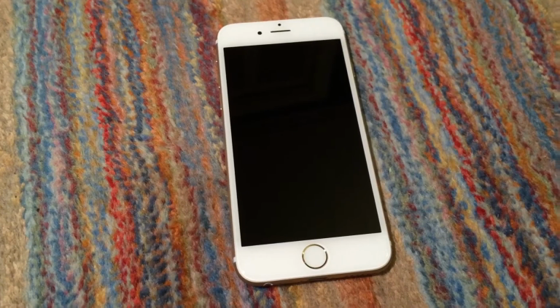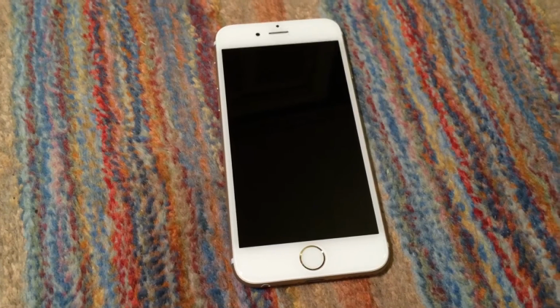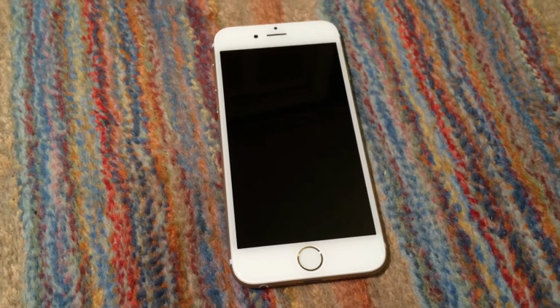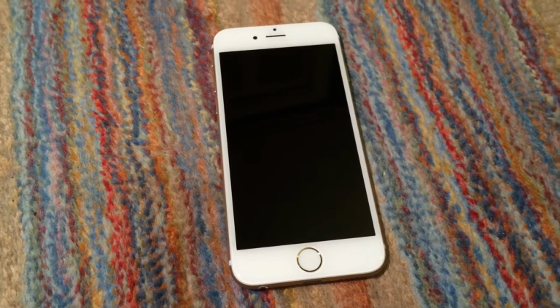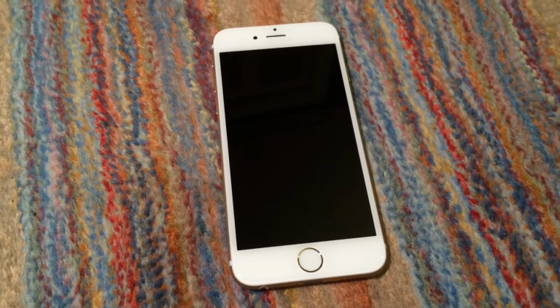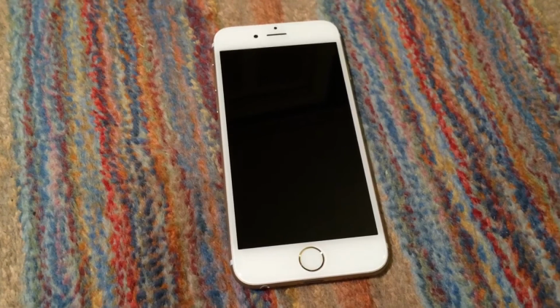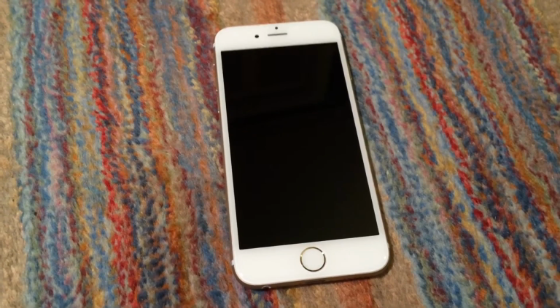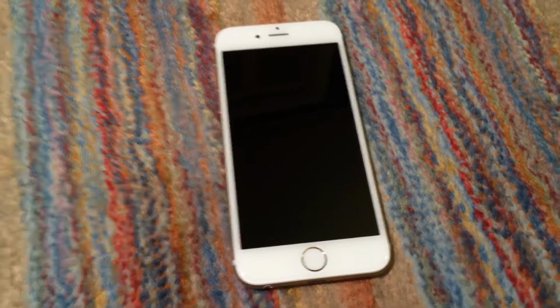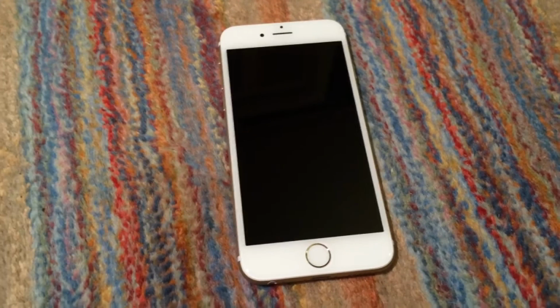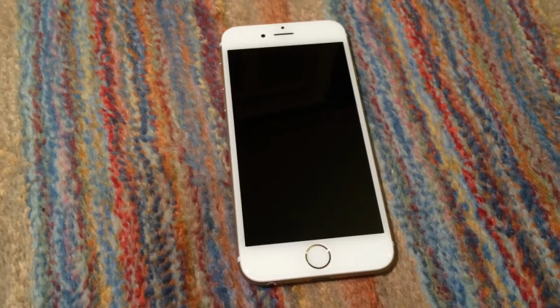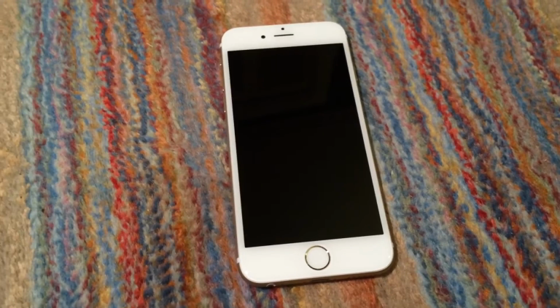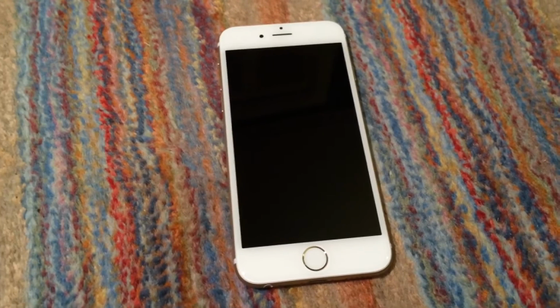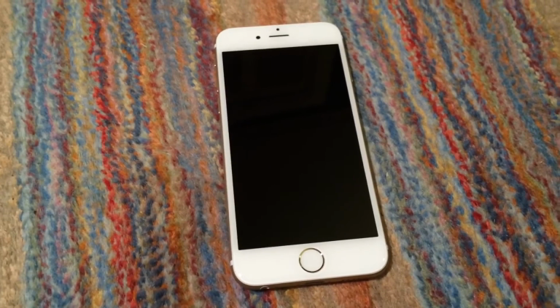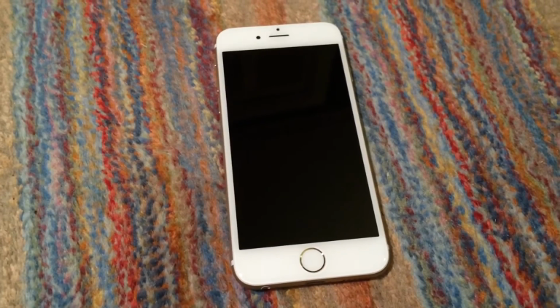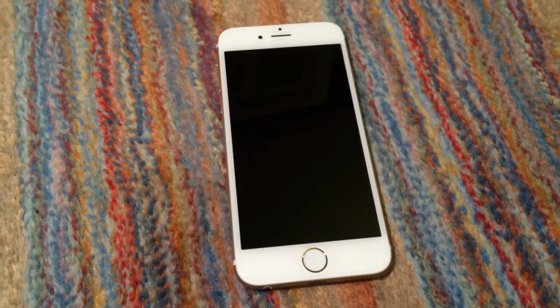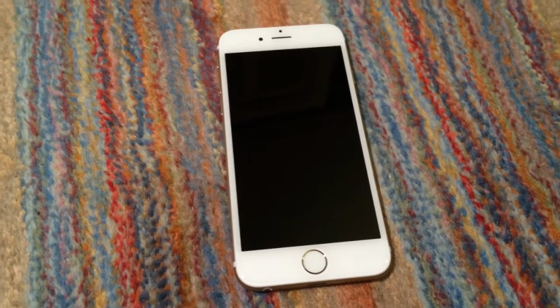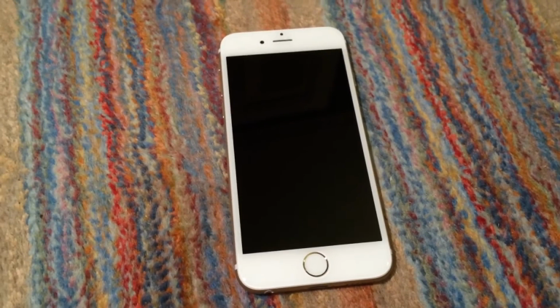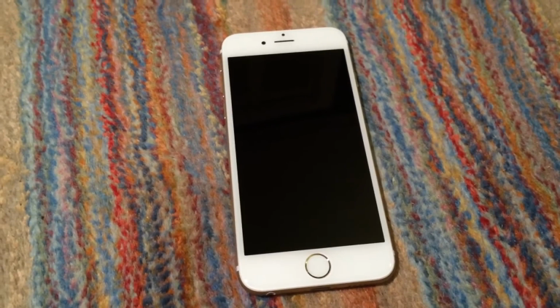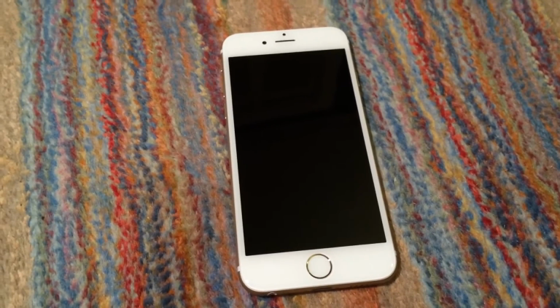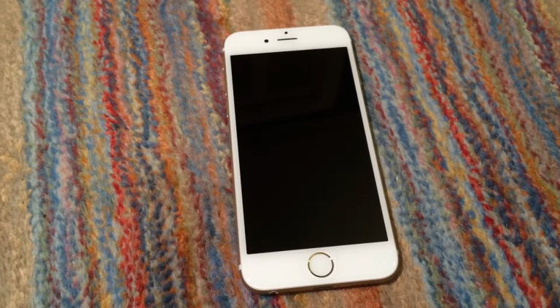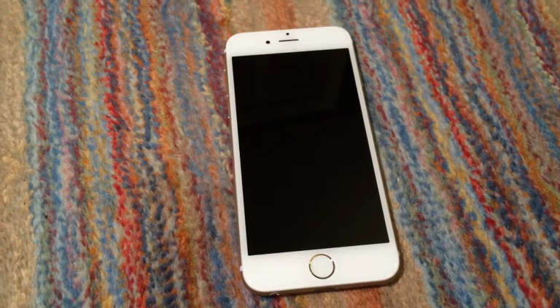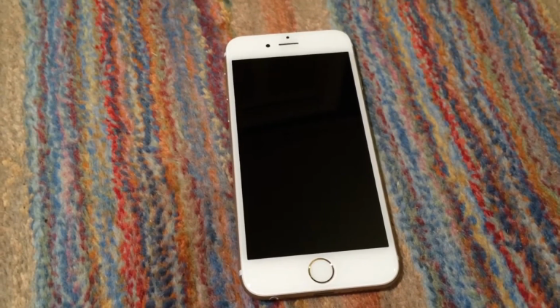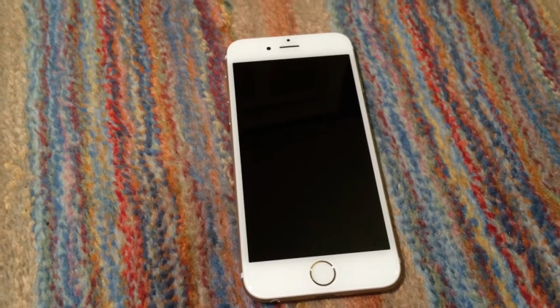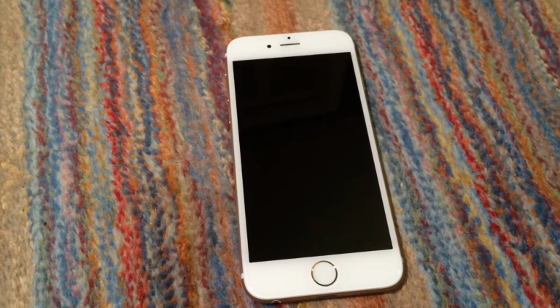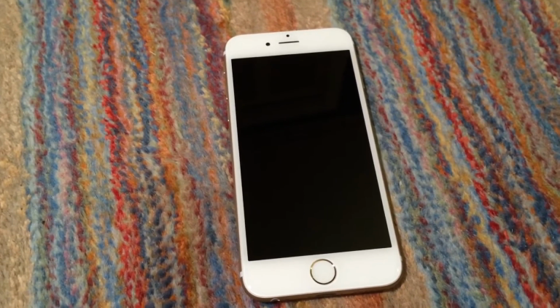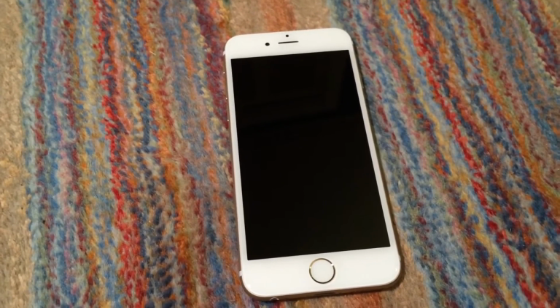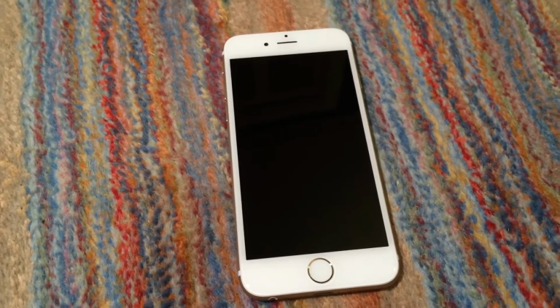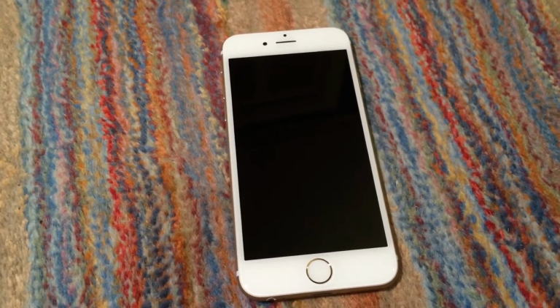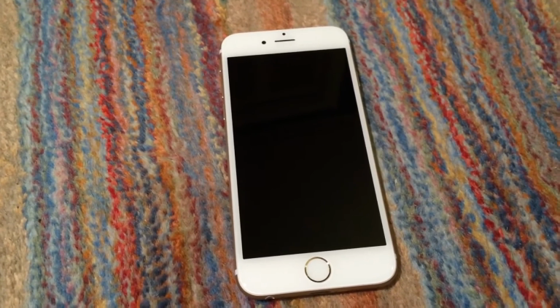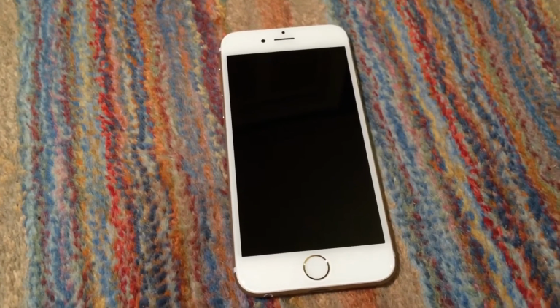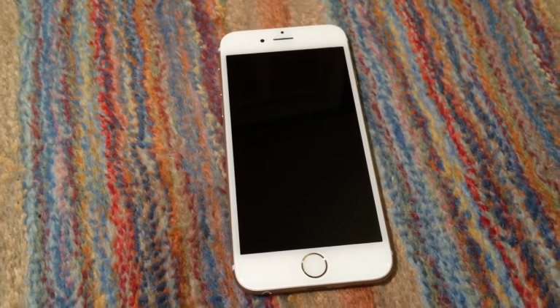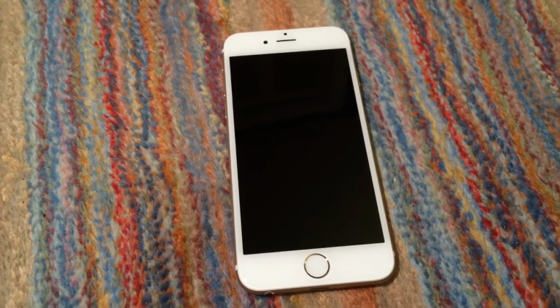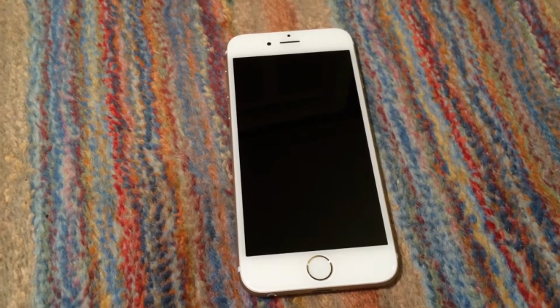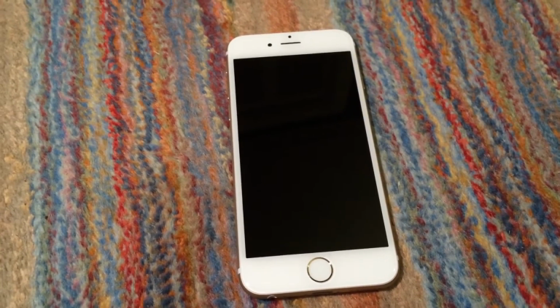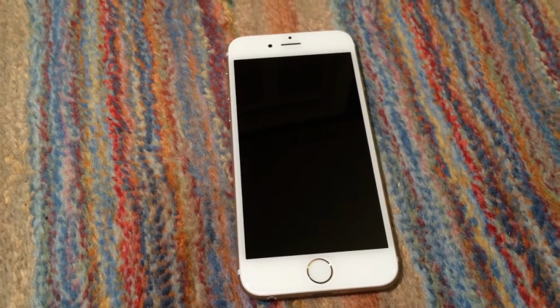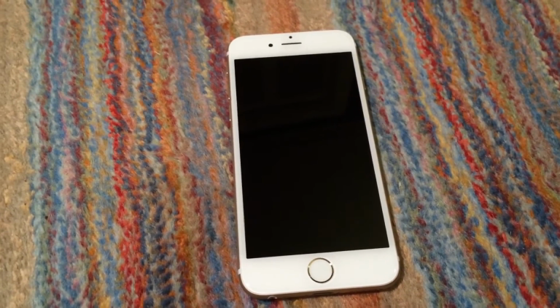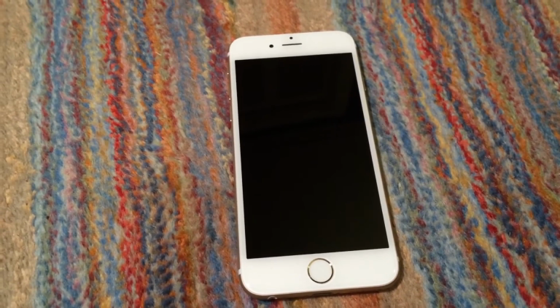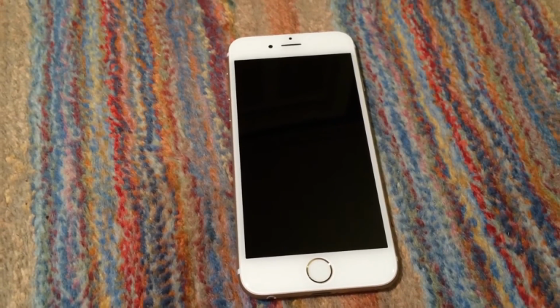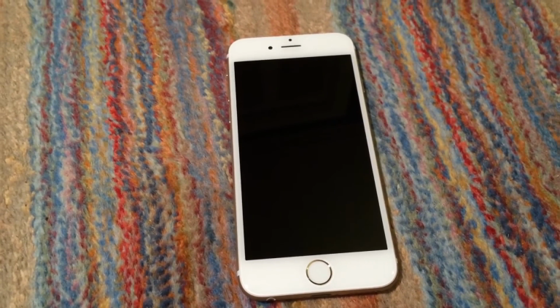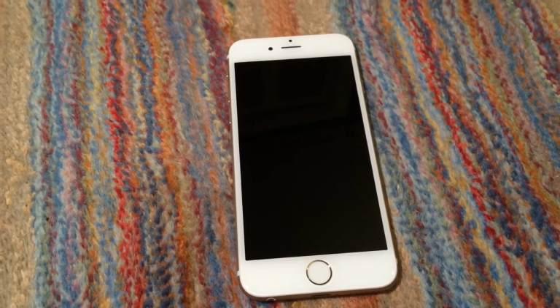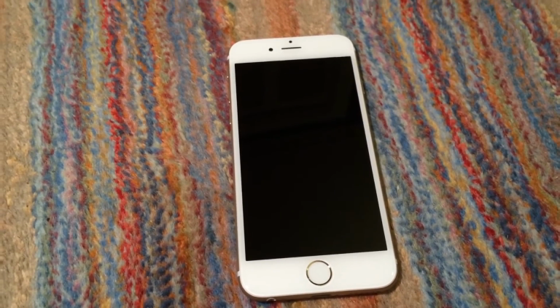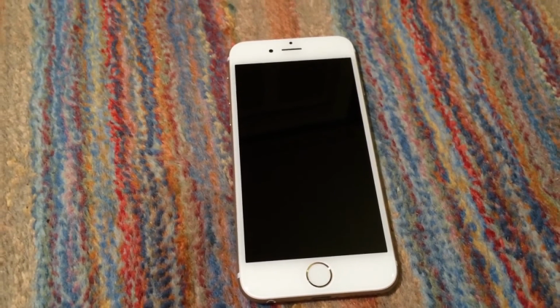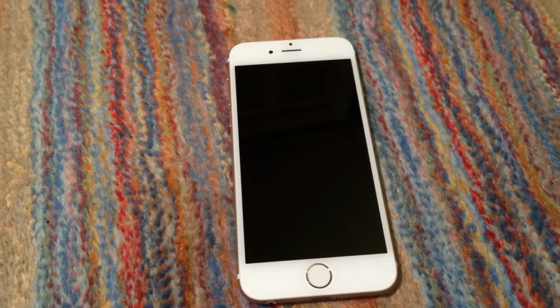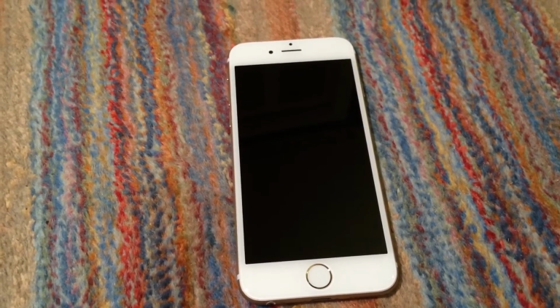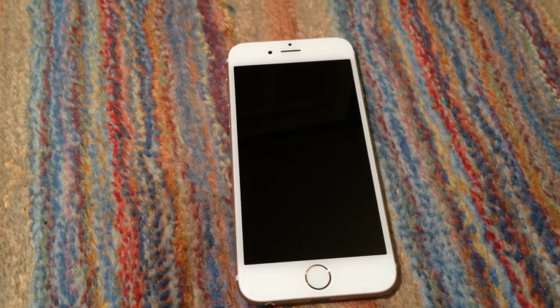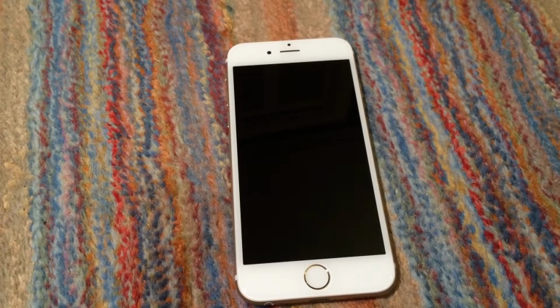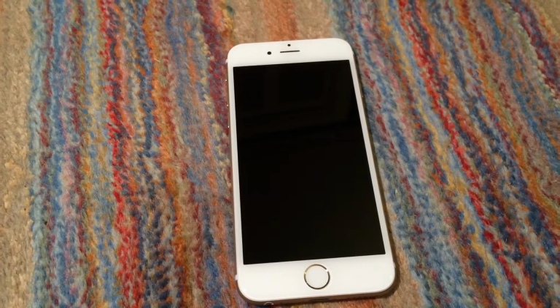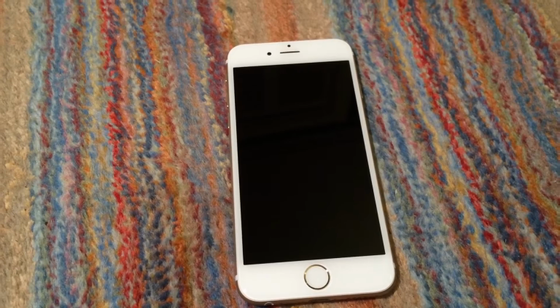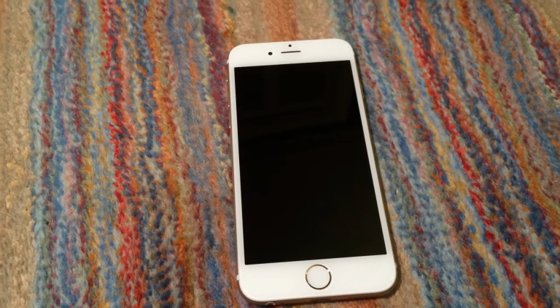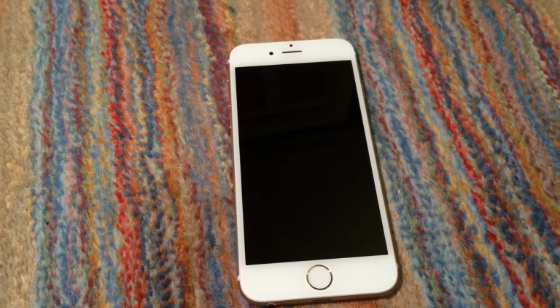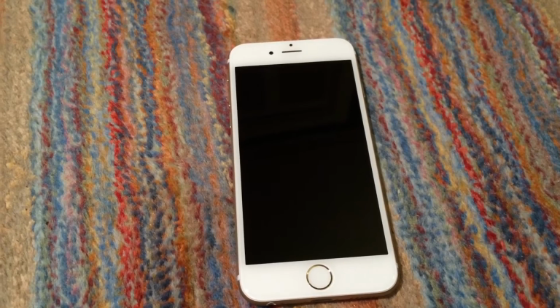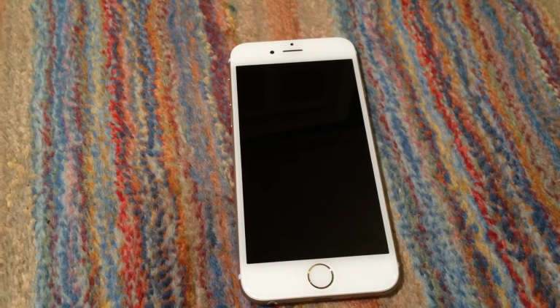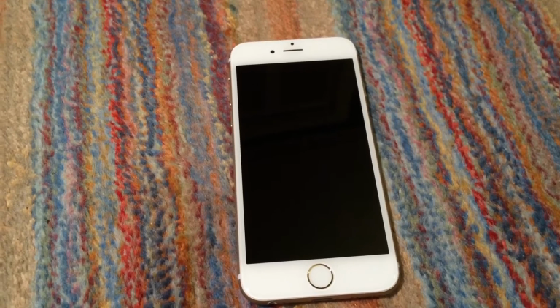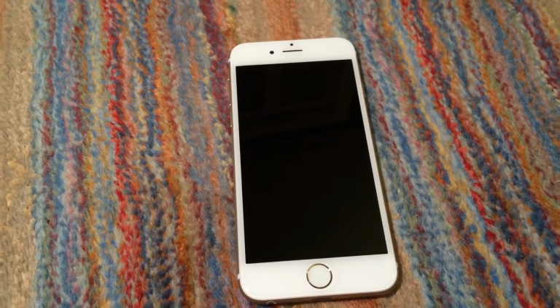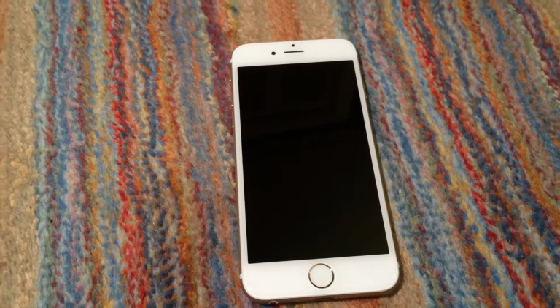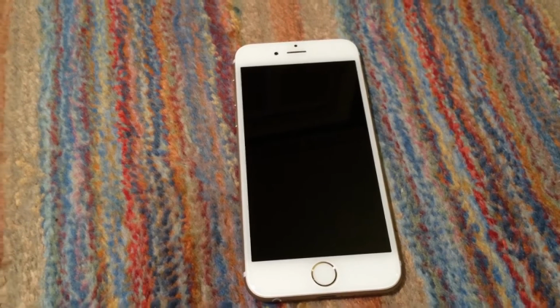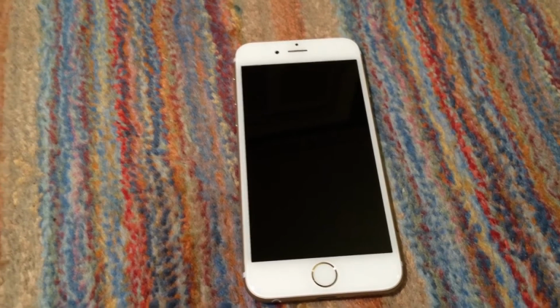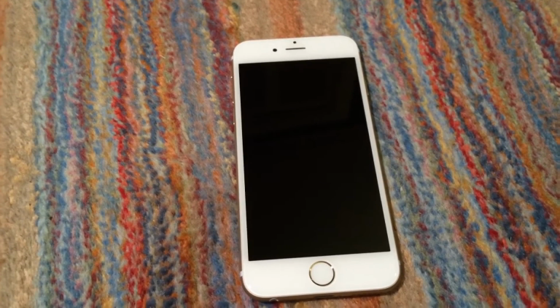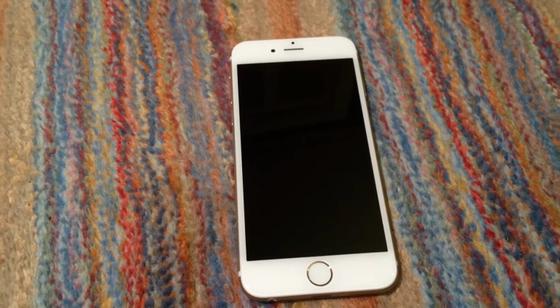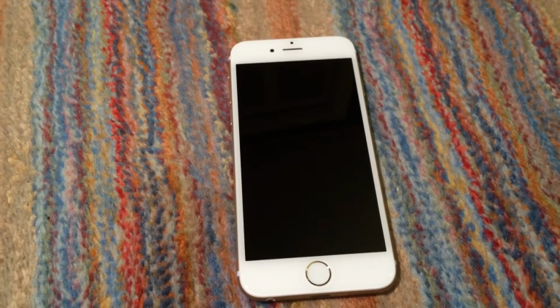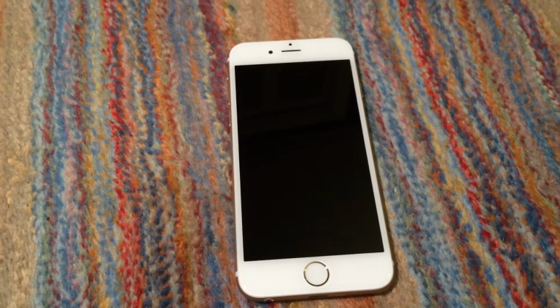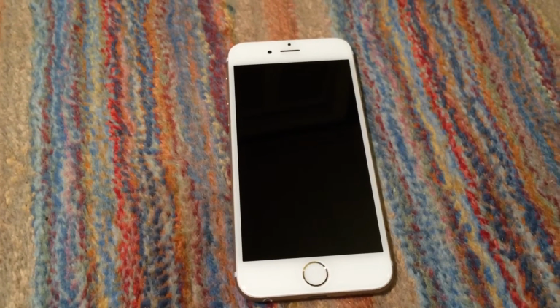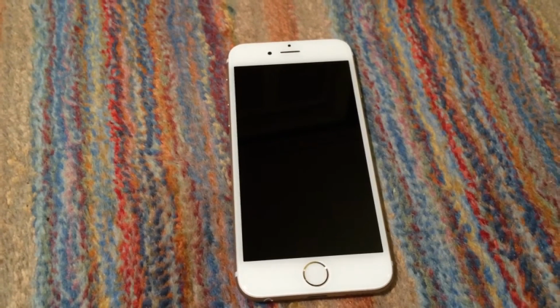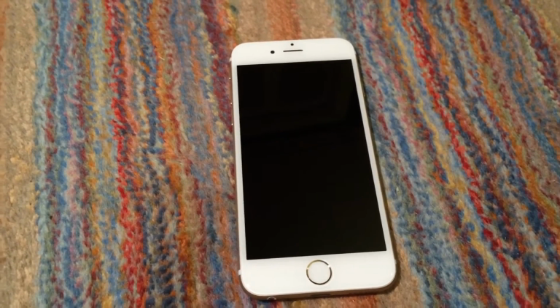In this video, I'm going to give you a quick overview of an Apple iPhone 6 I recently purchased off eBay.